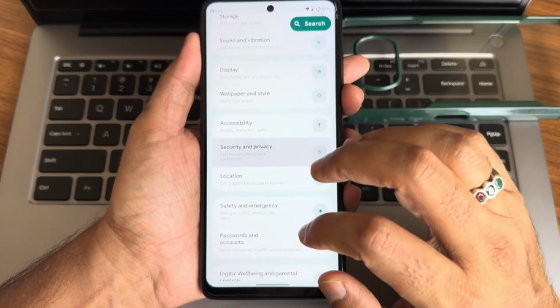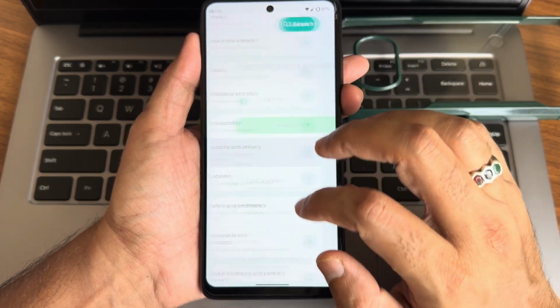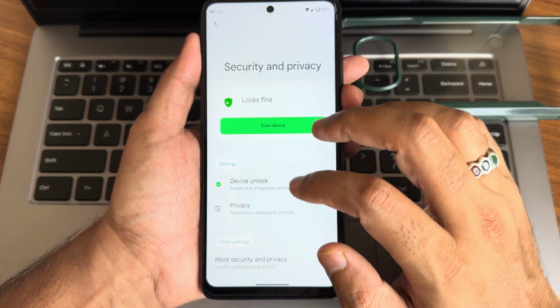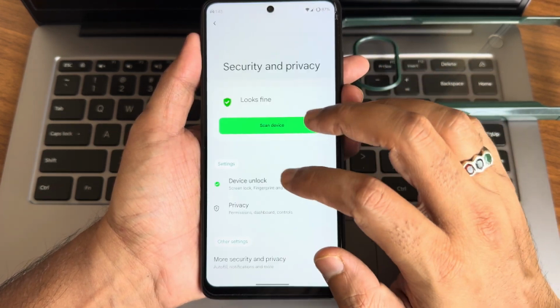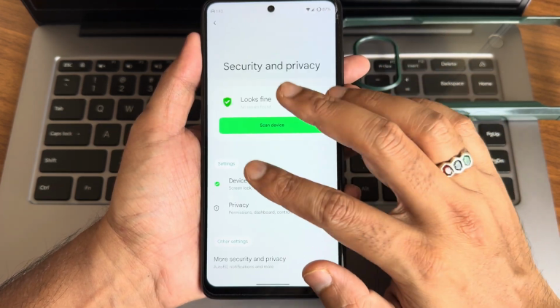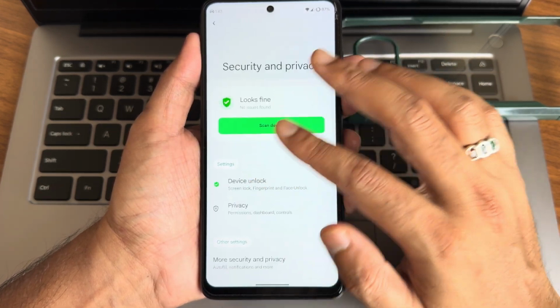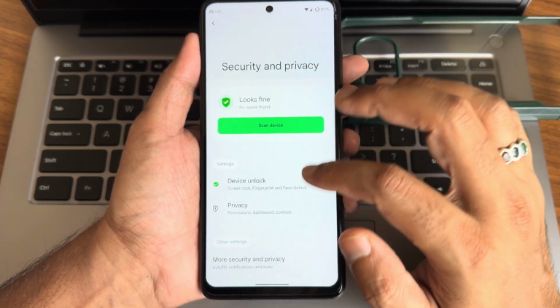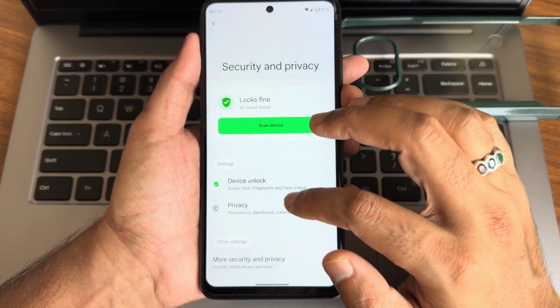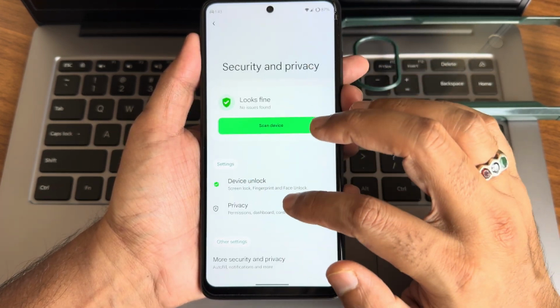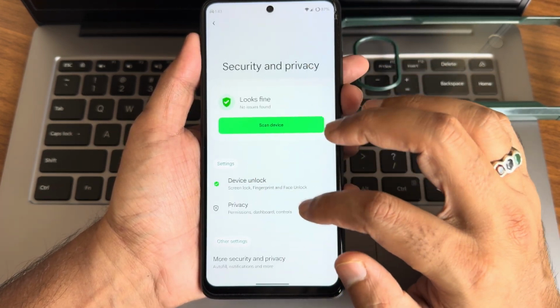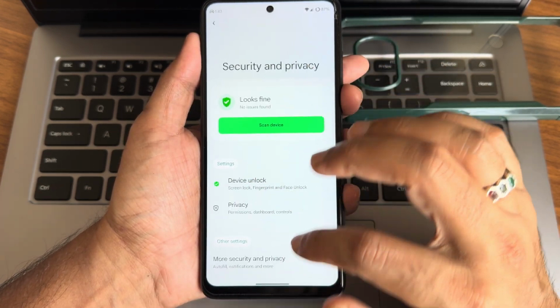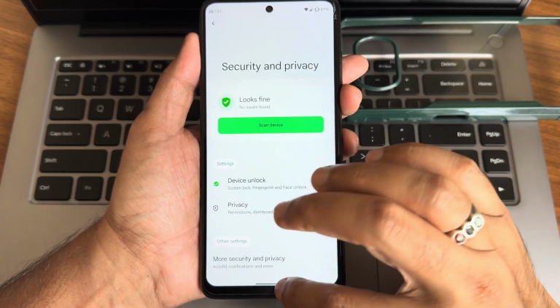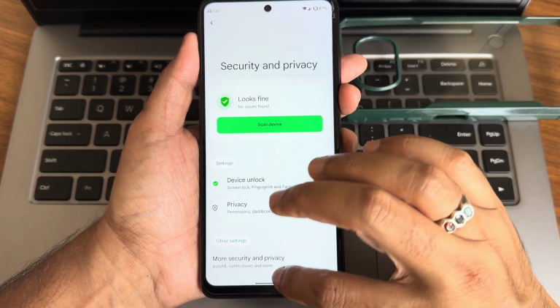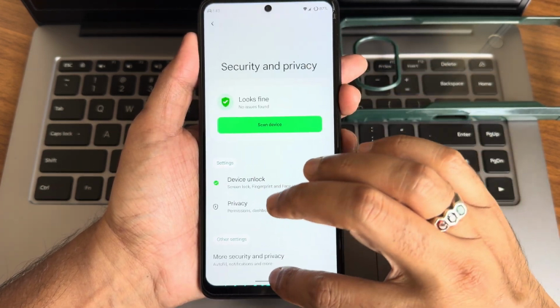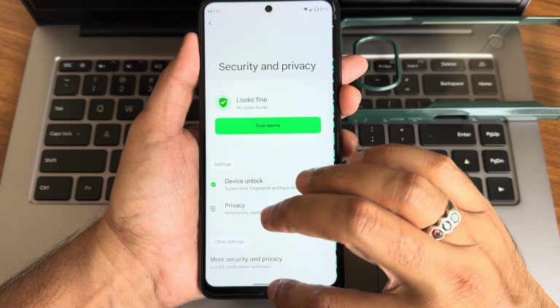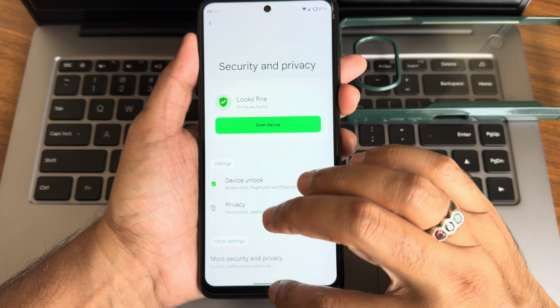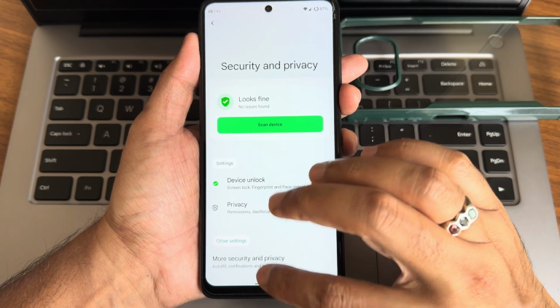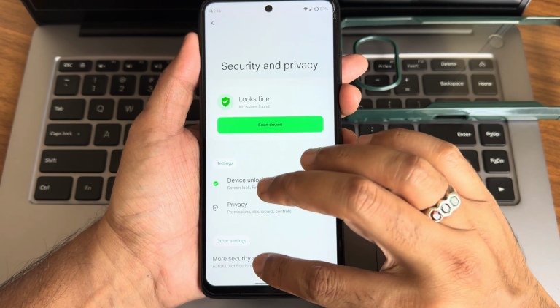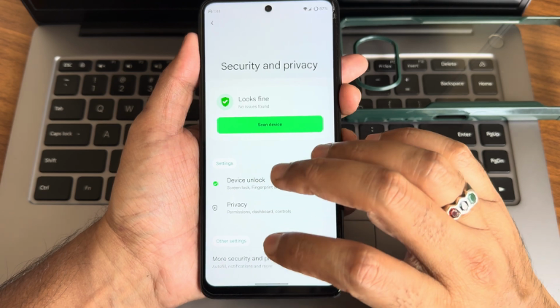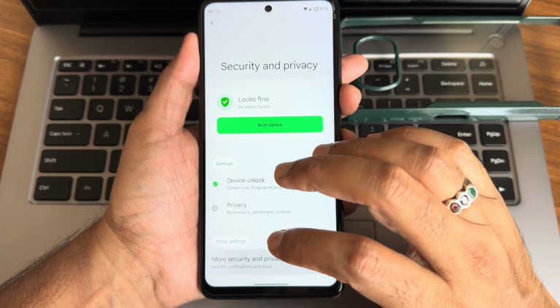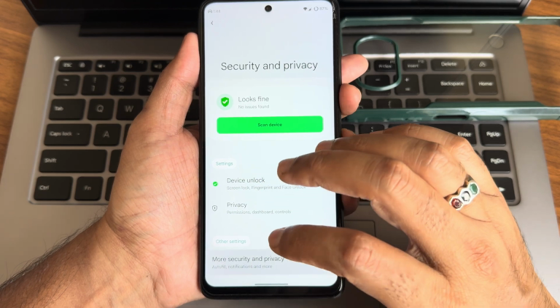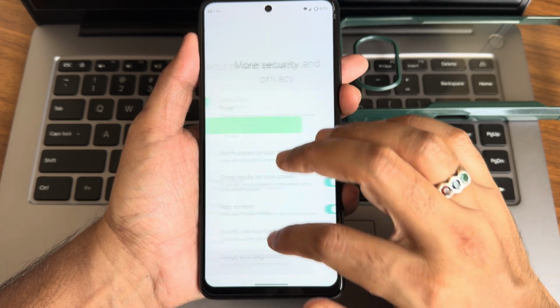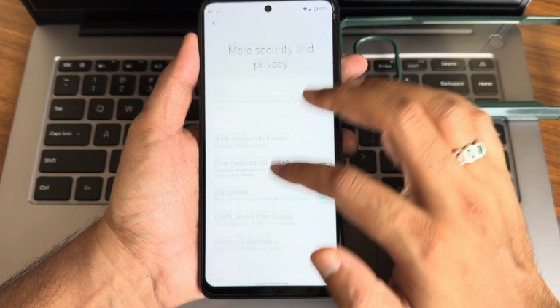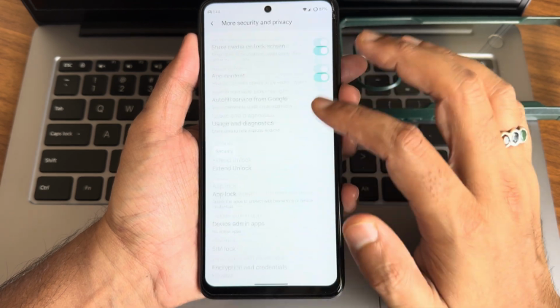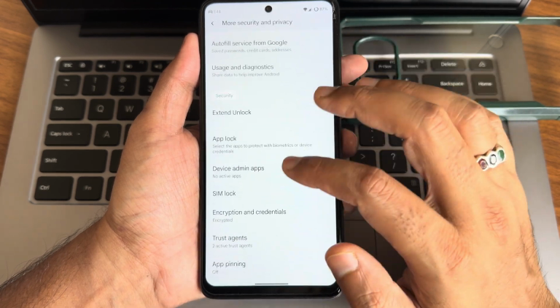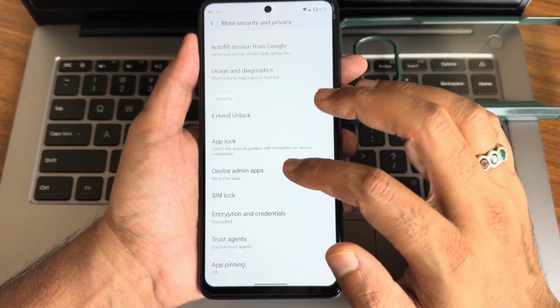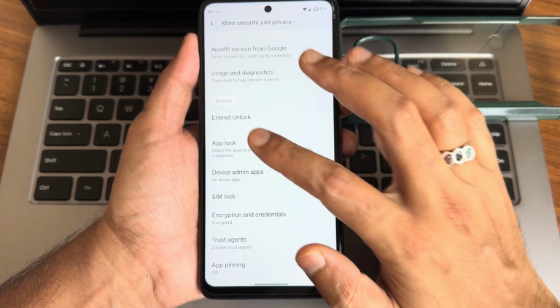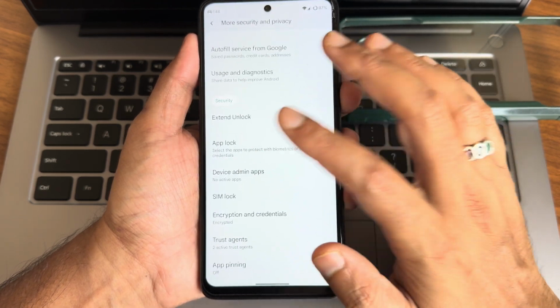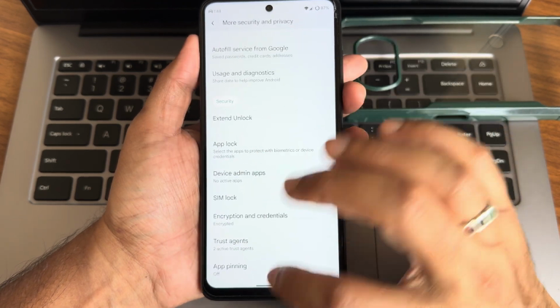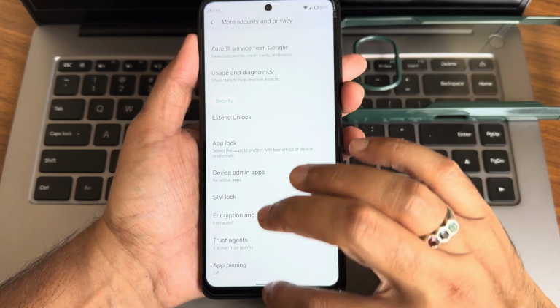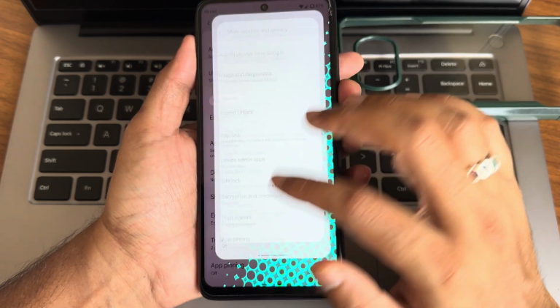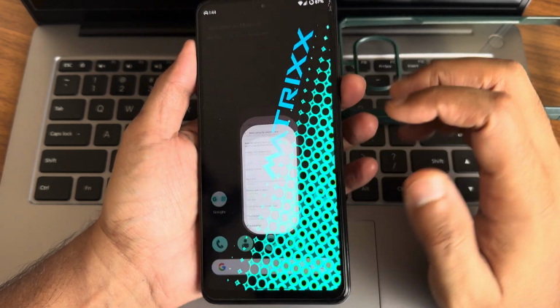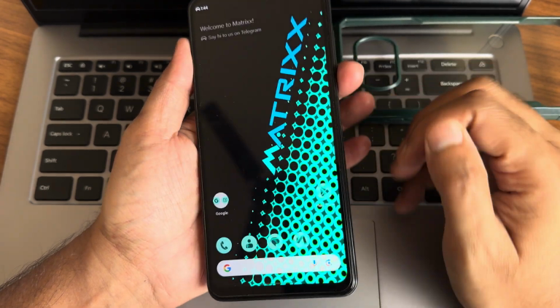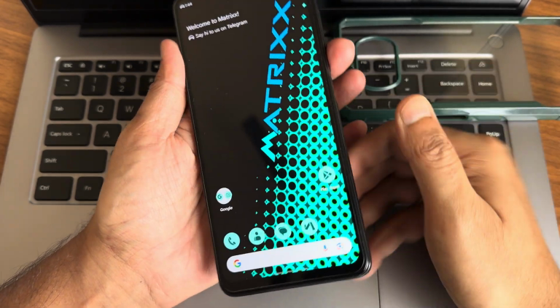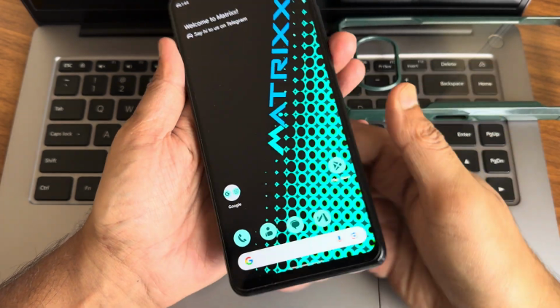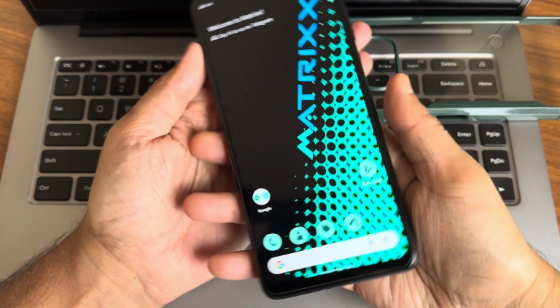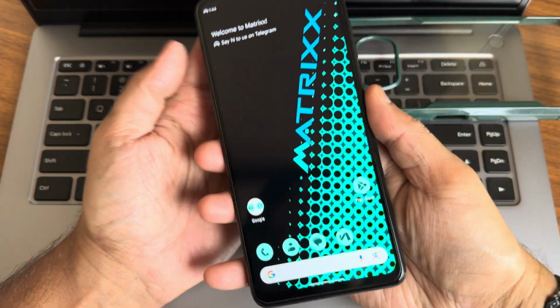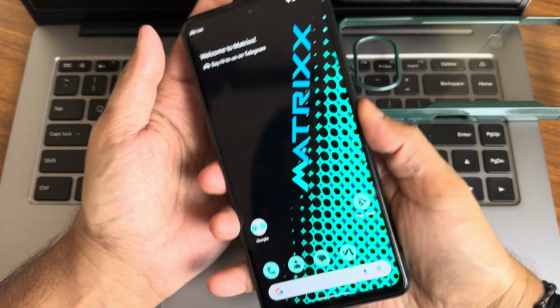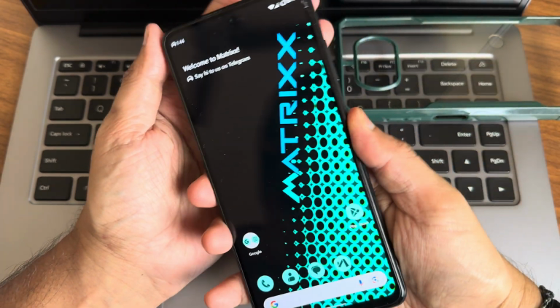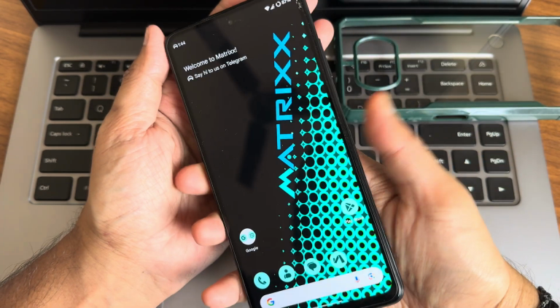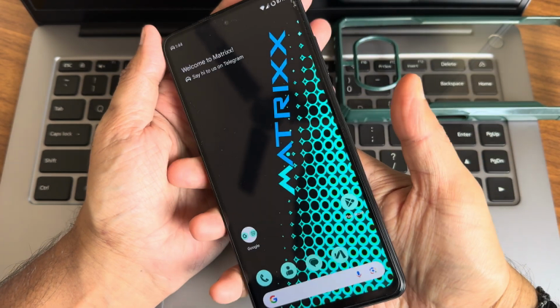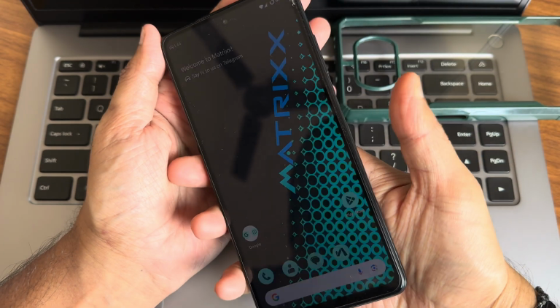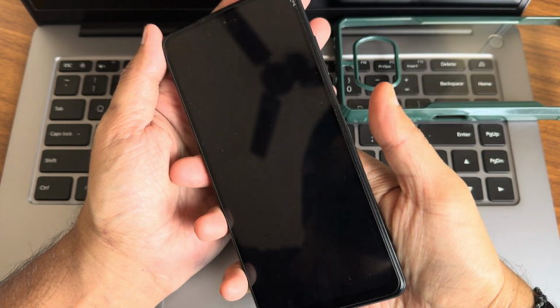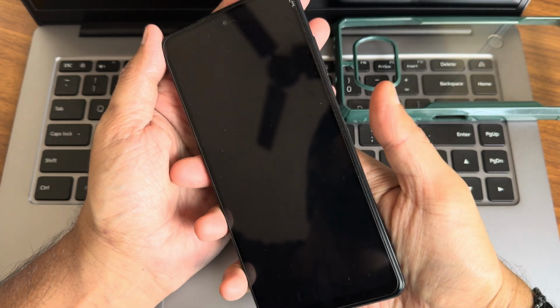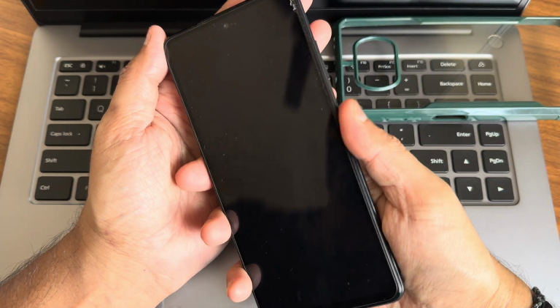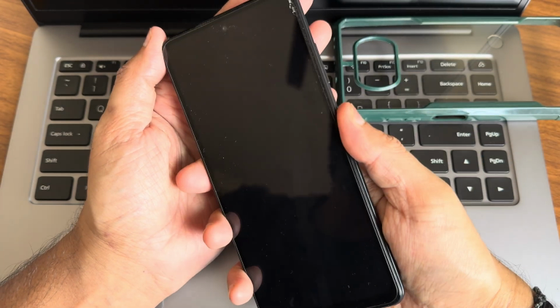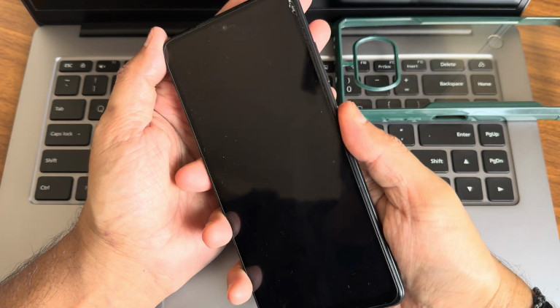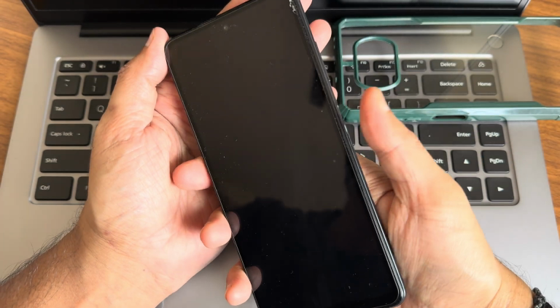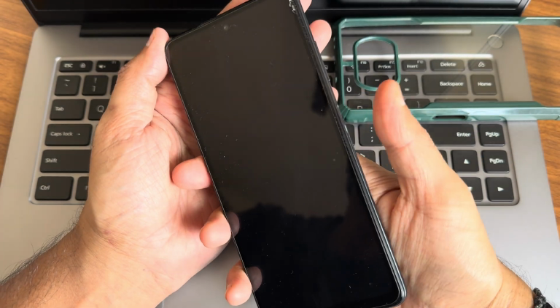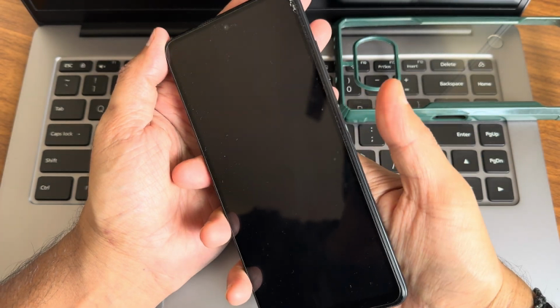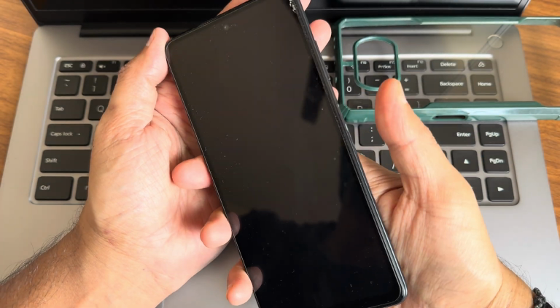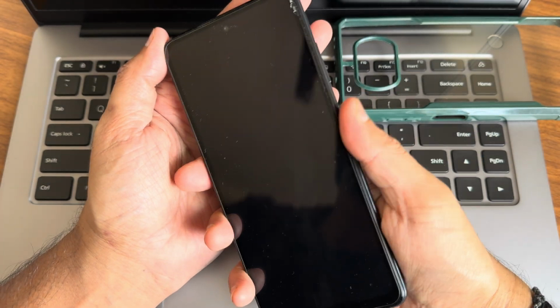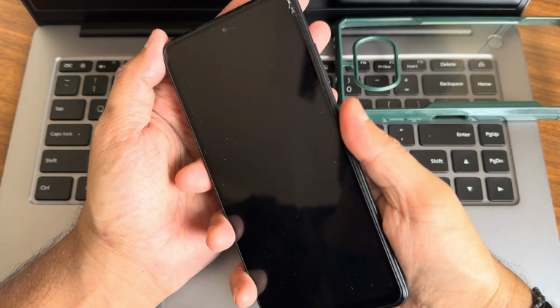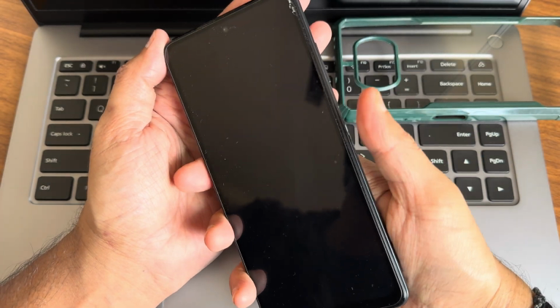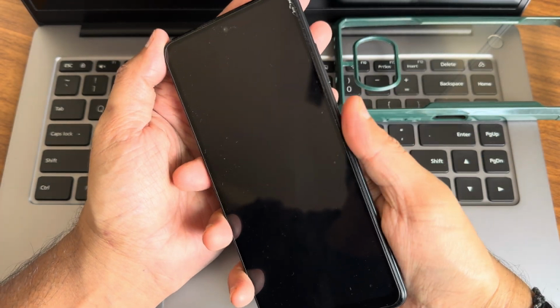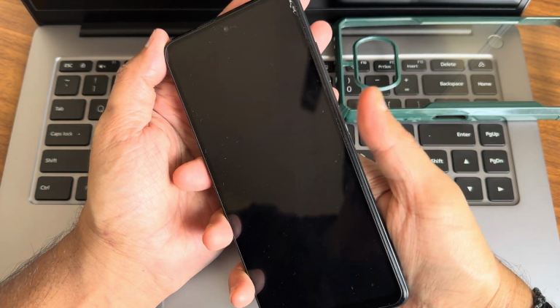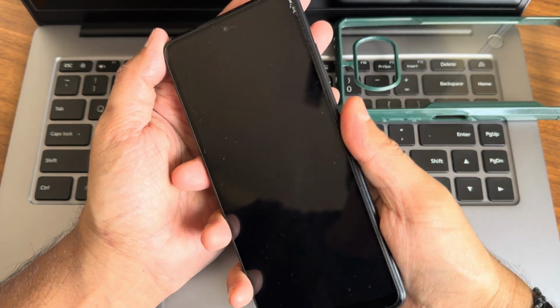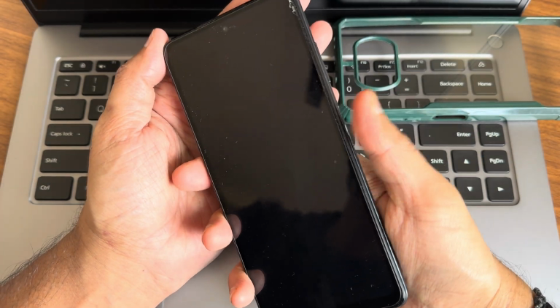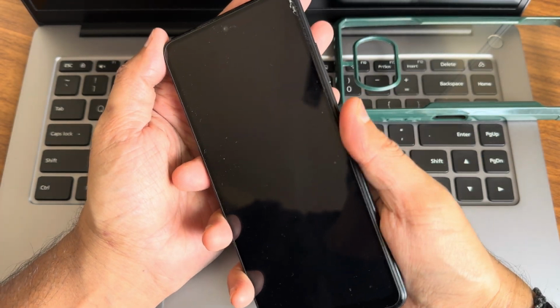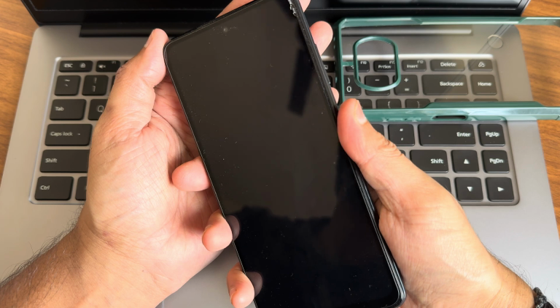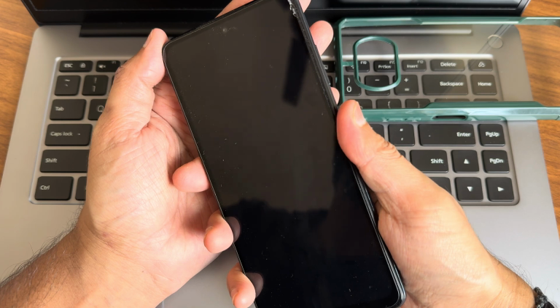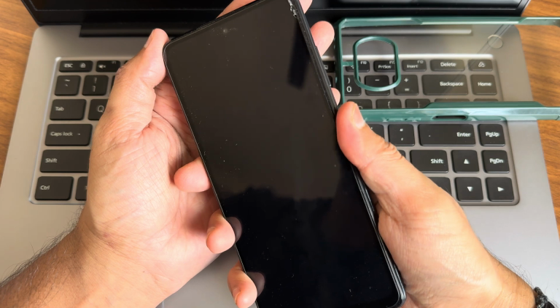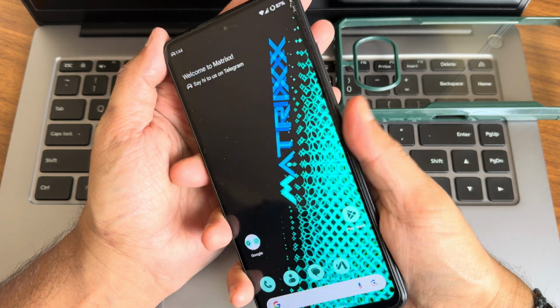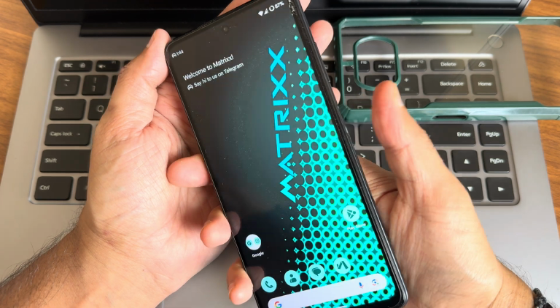For security and privacy you get both face and fingerprint unlock, and app lock is also available. Let's check the fingerprint unlock speed.